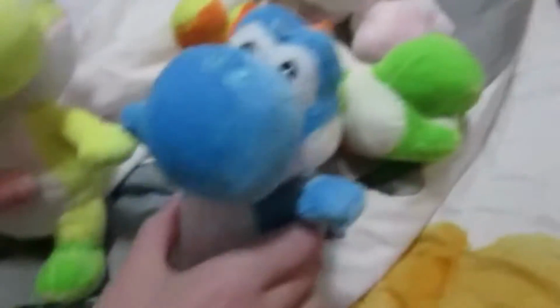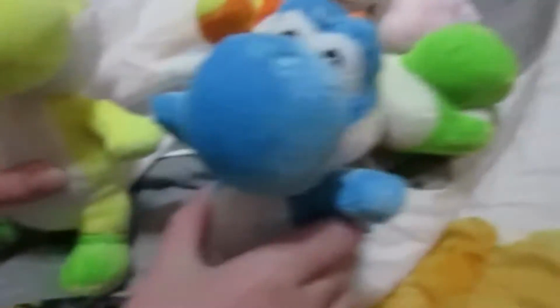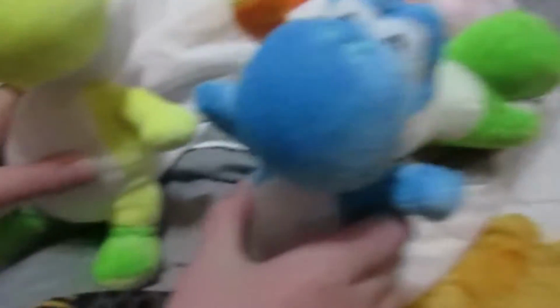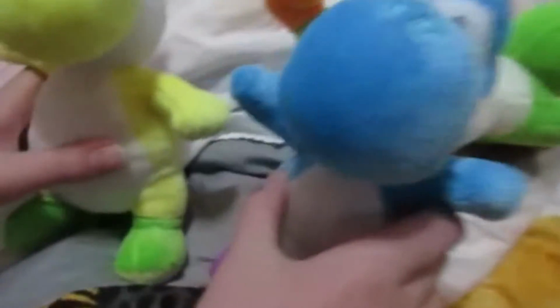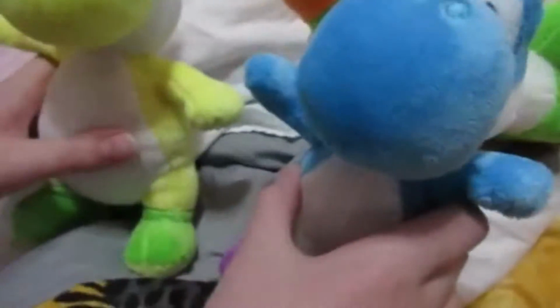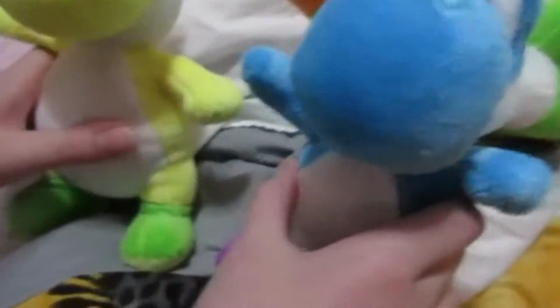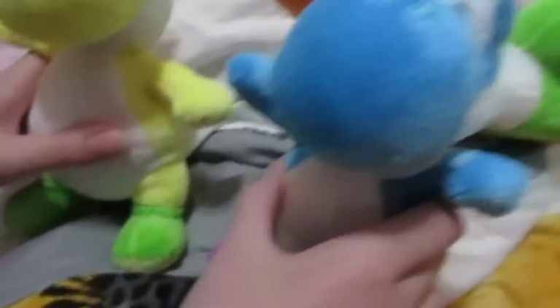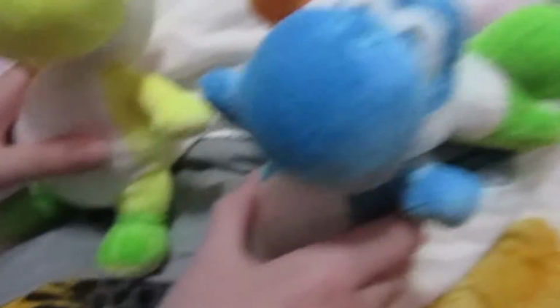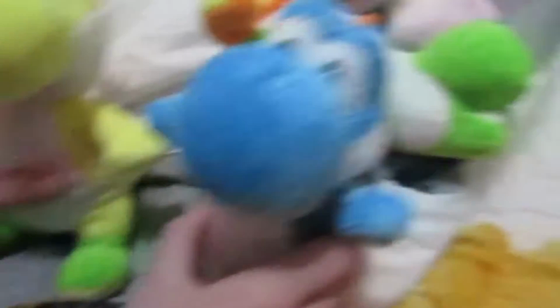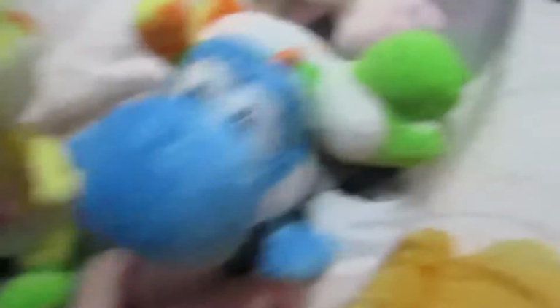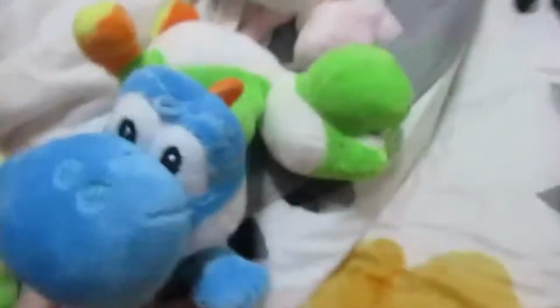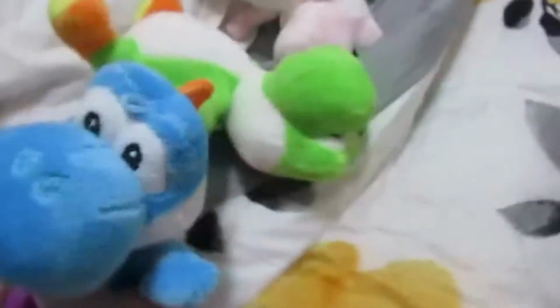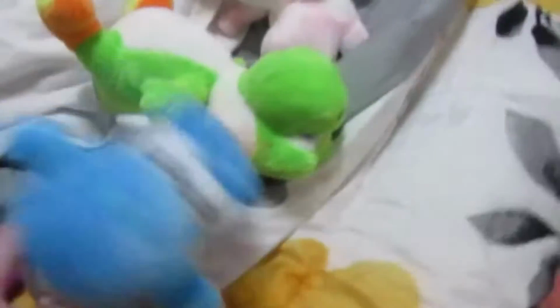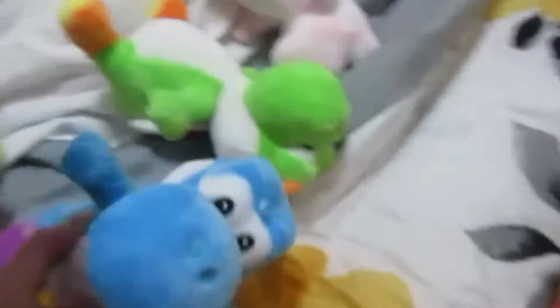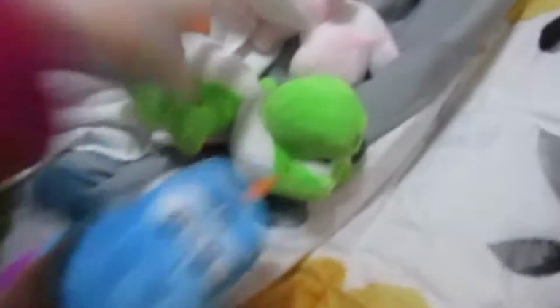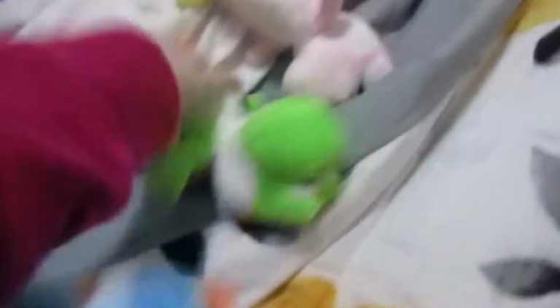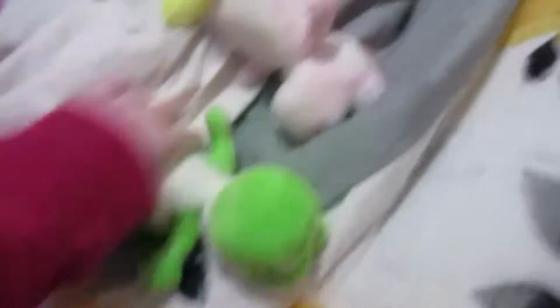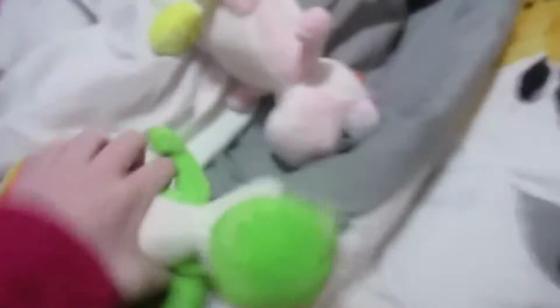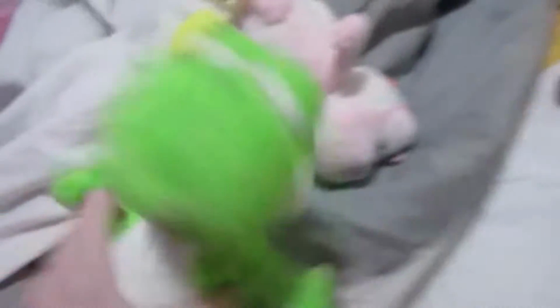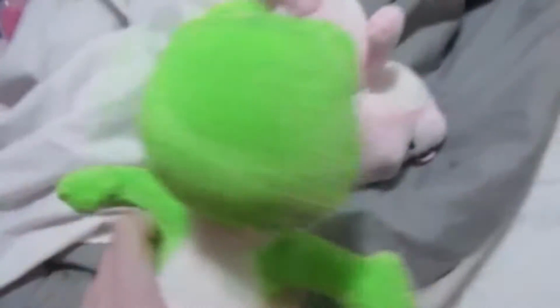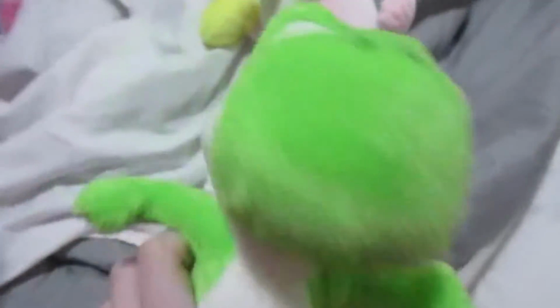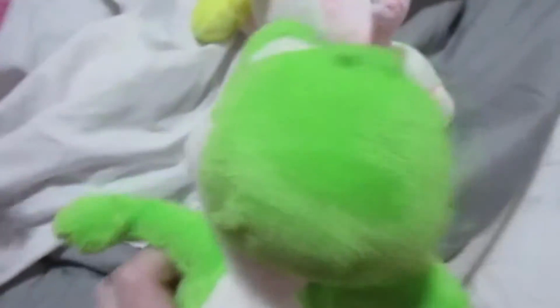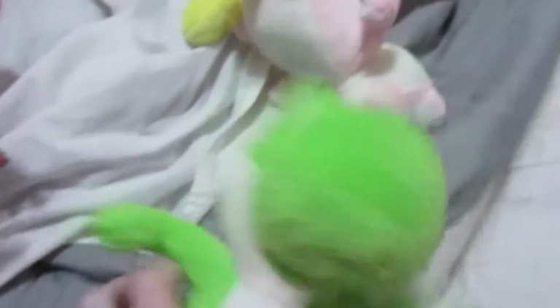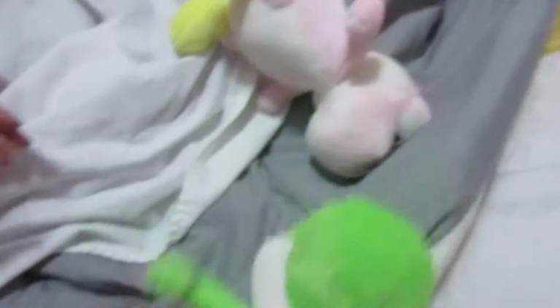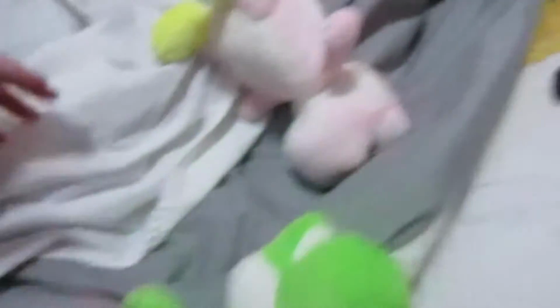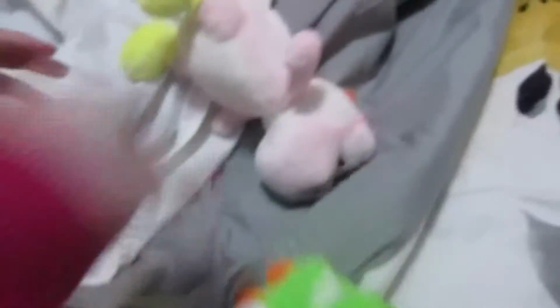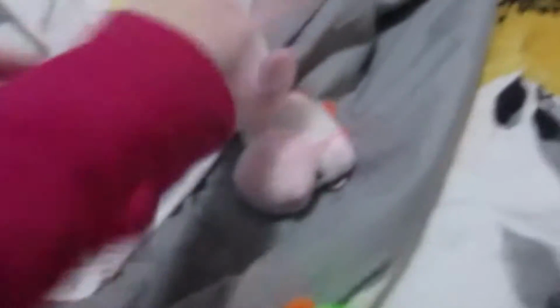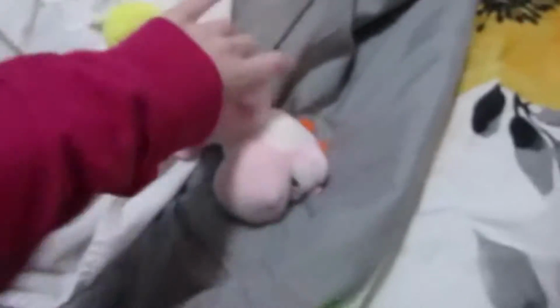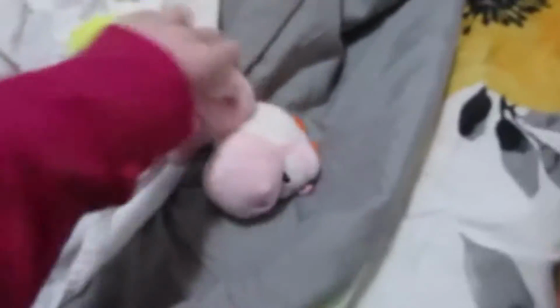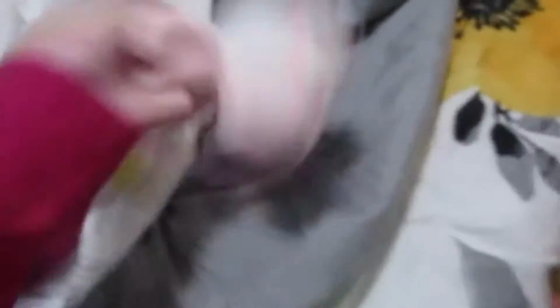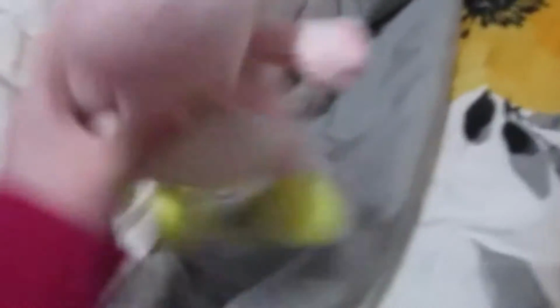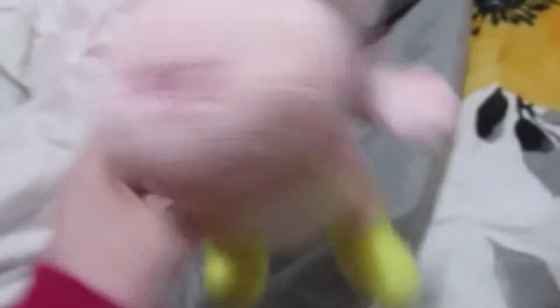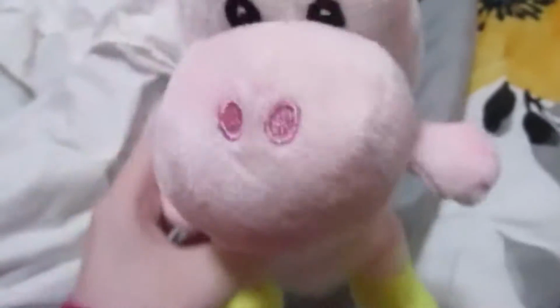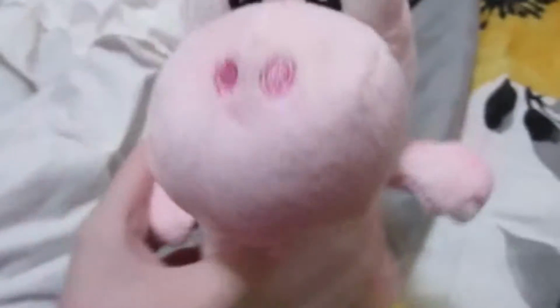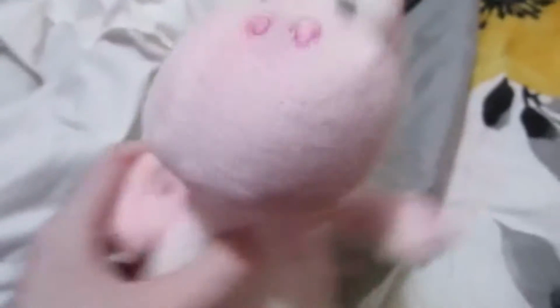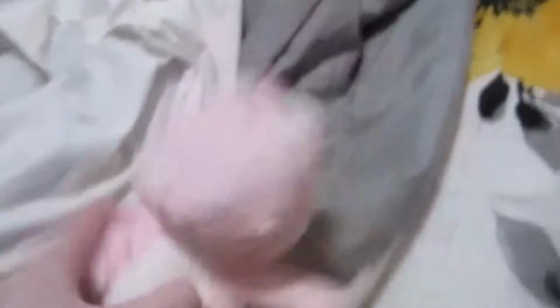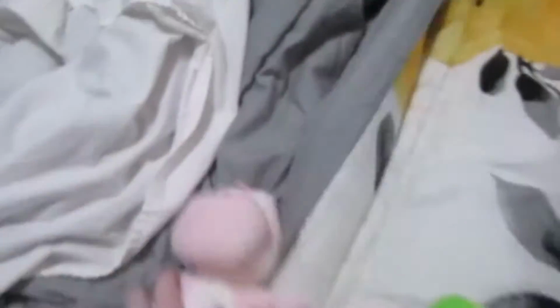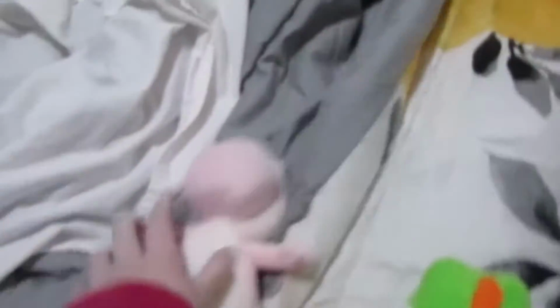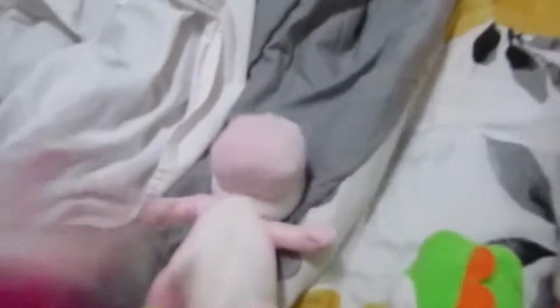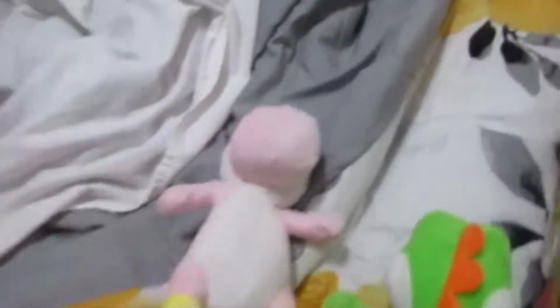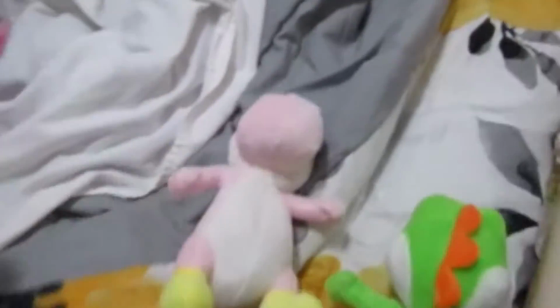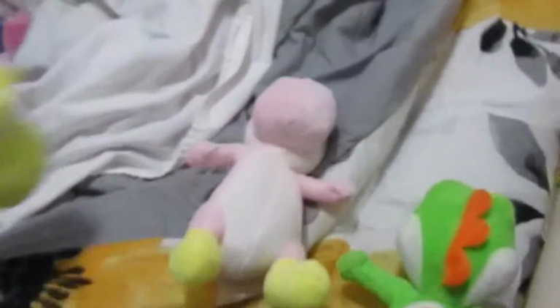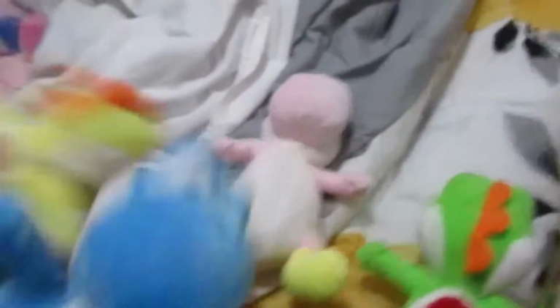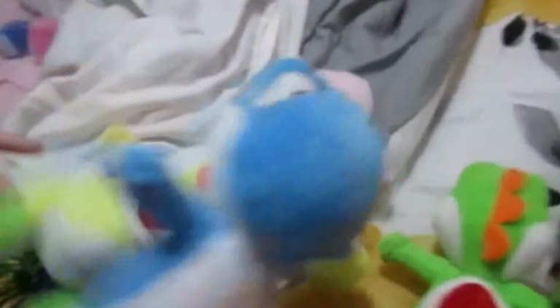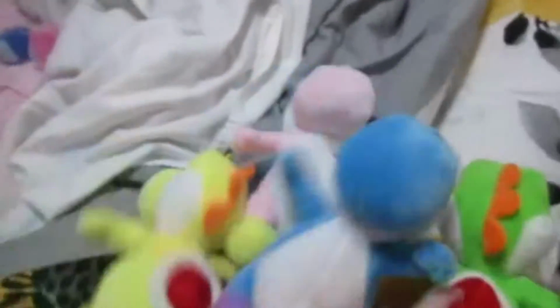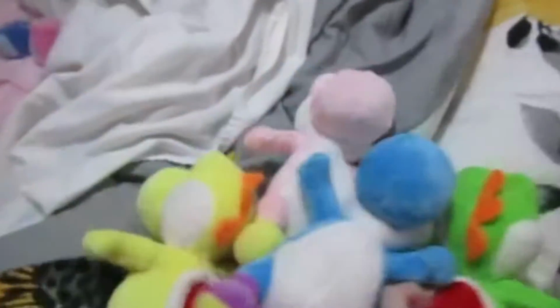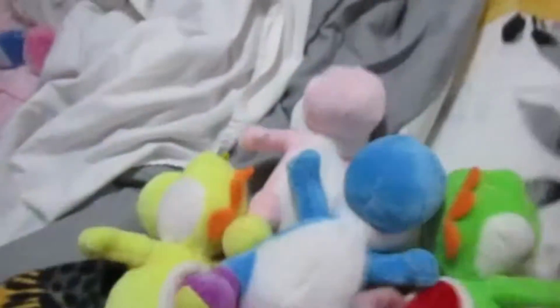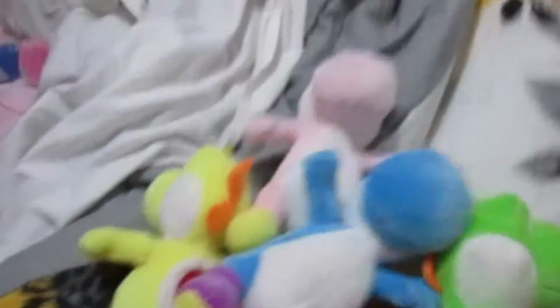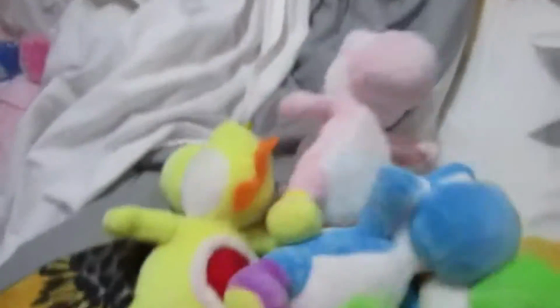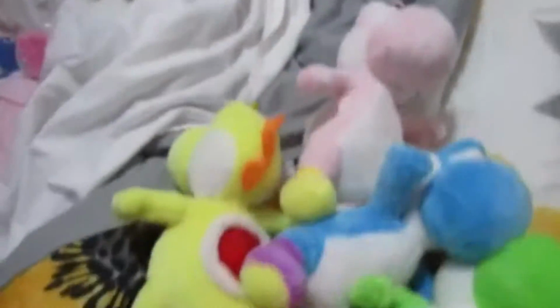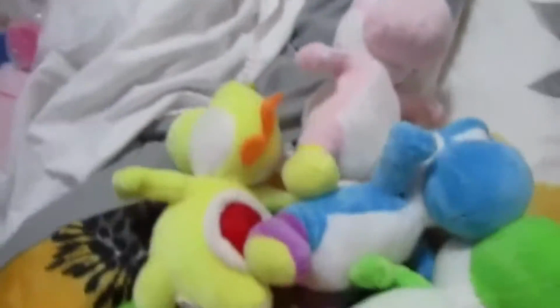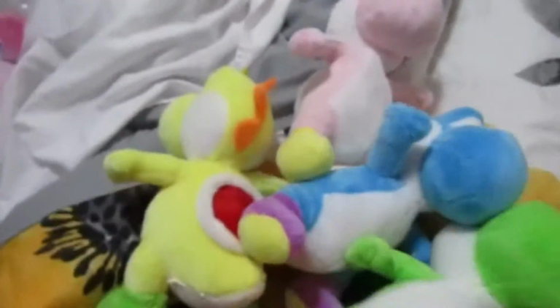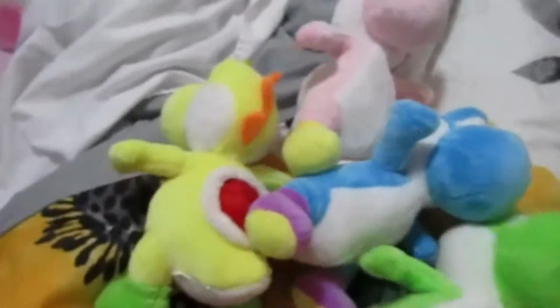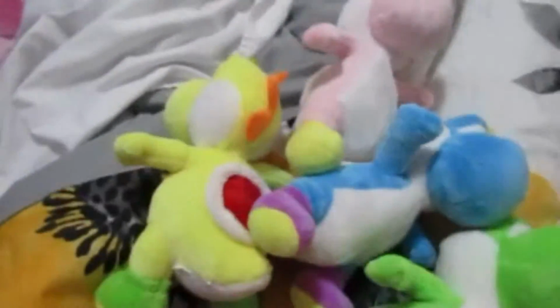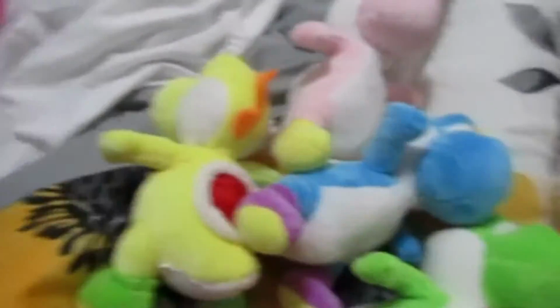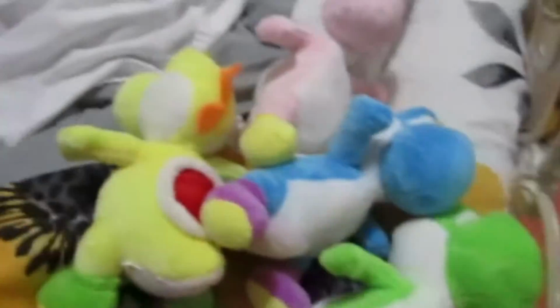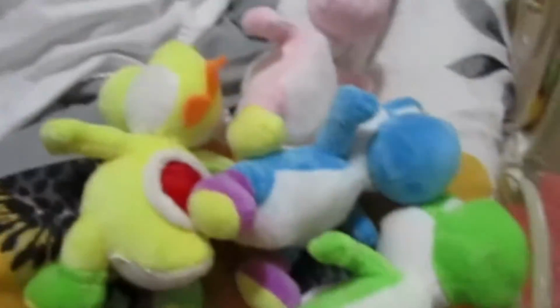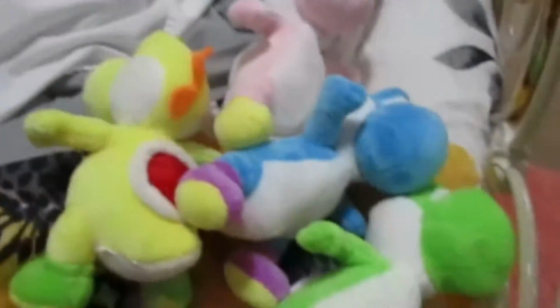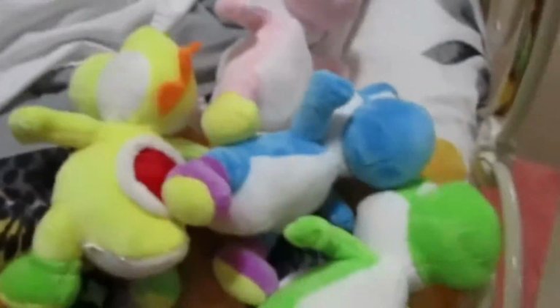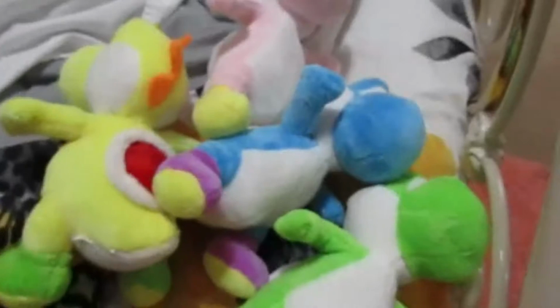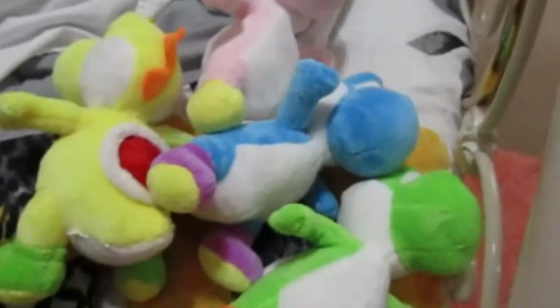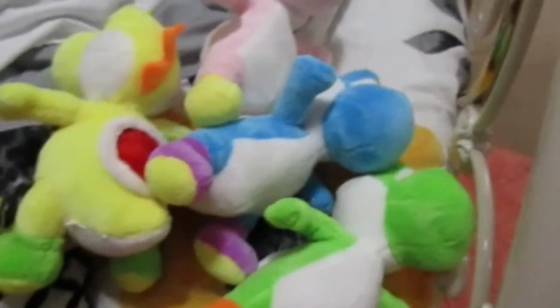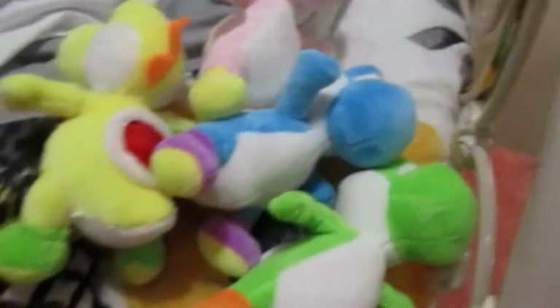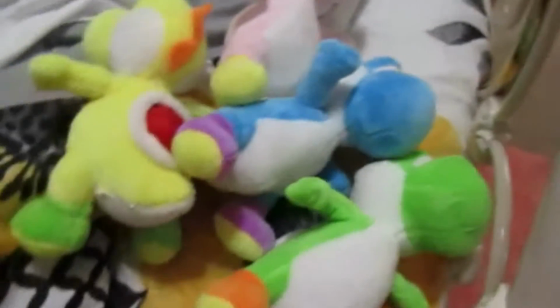We got yellow, blue, another green, and pink. They're going to be featured in a future video.